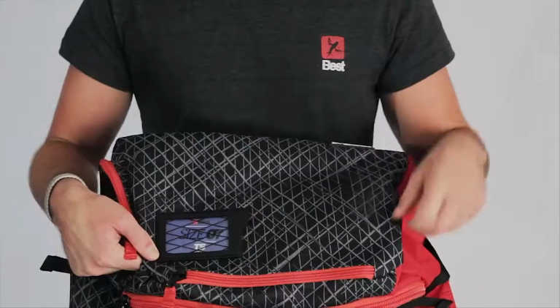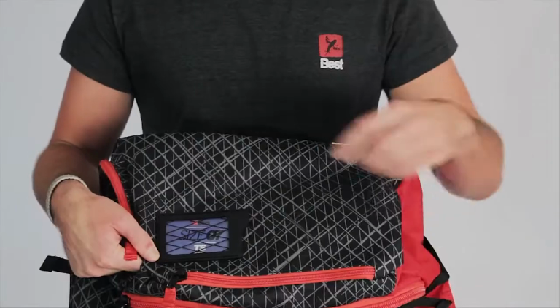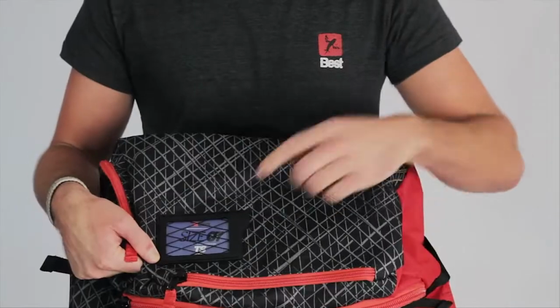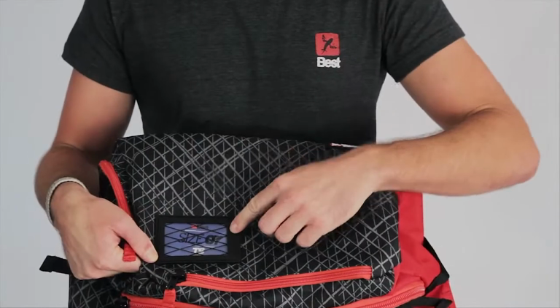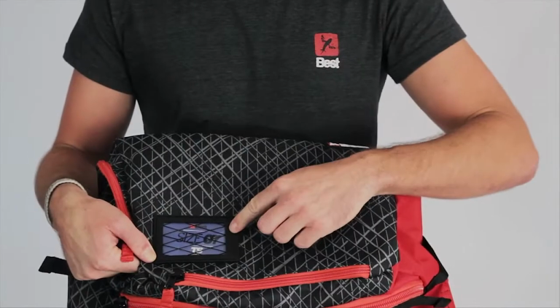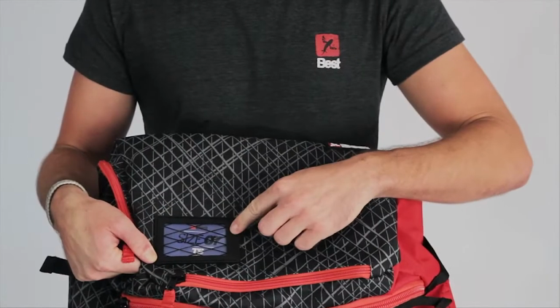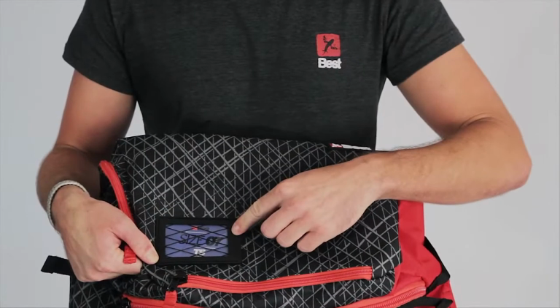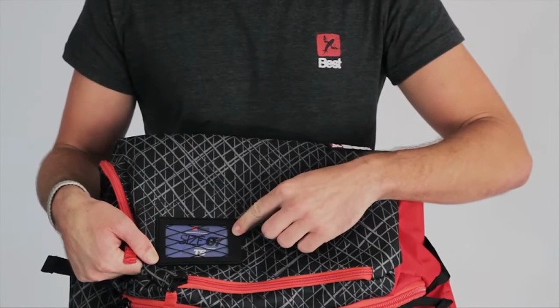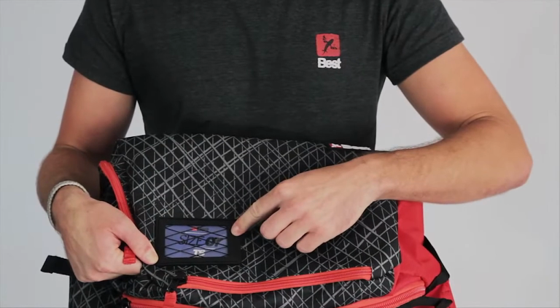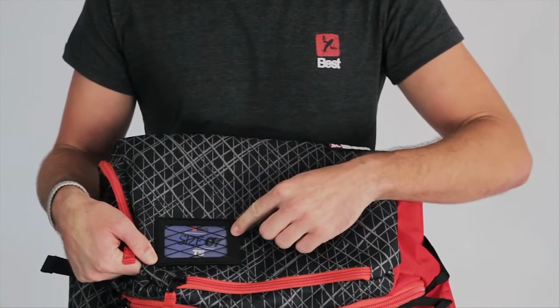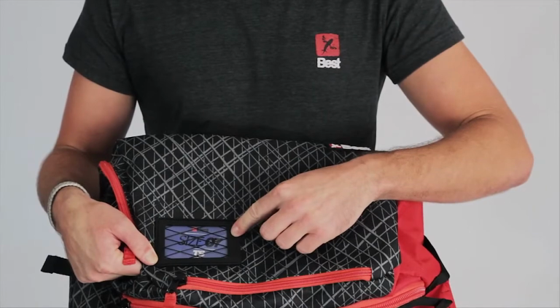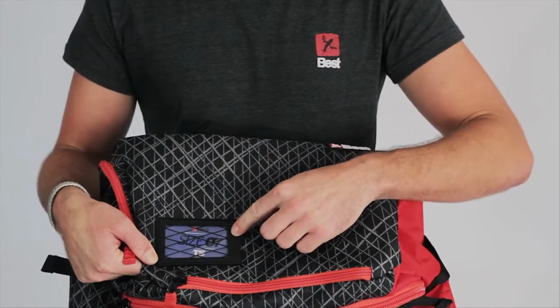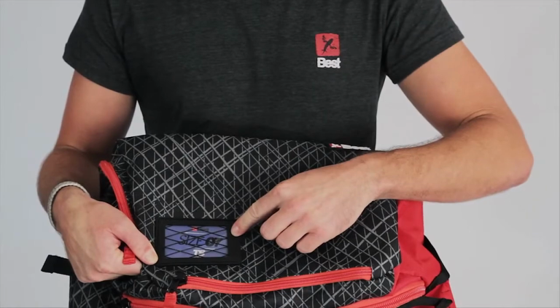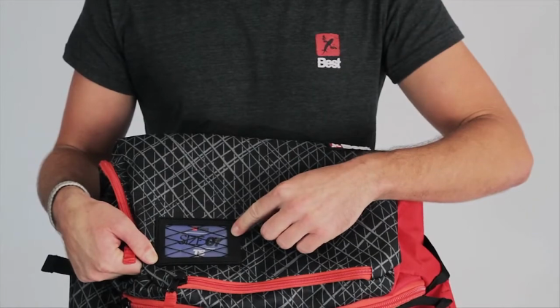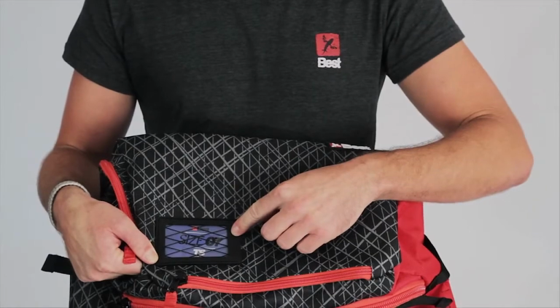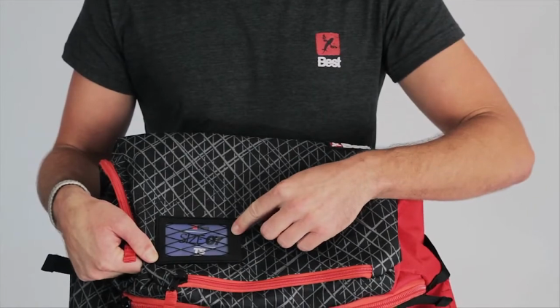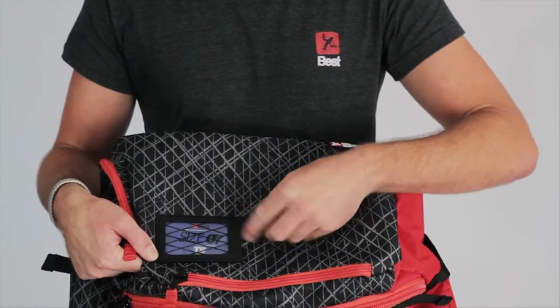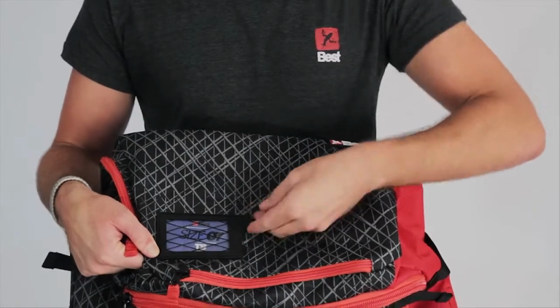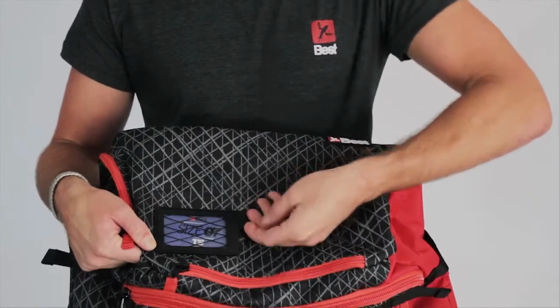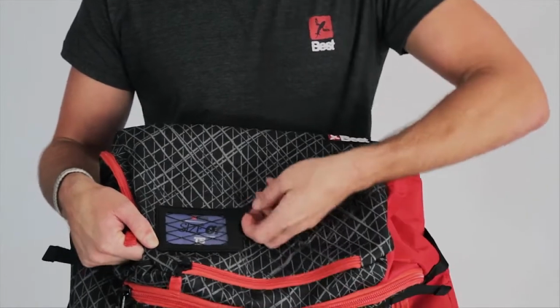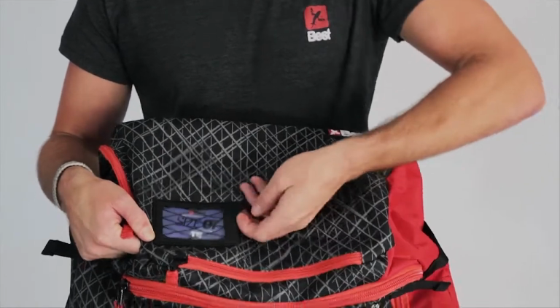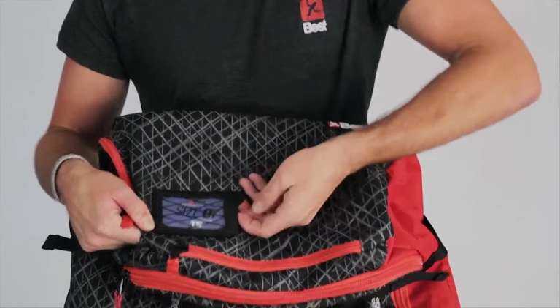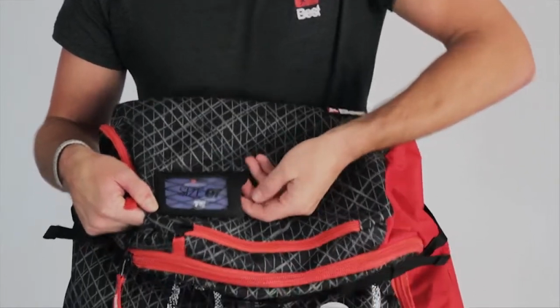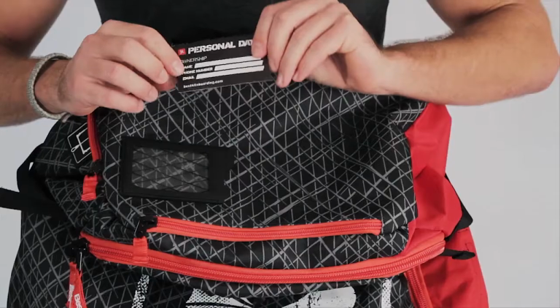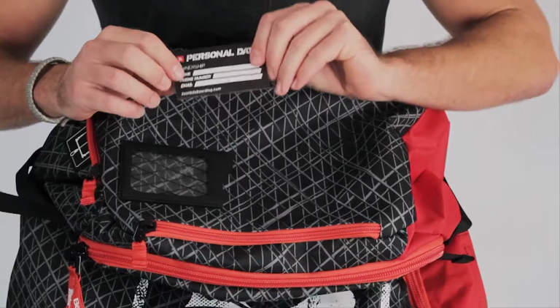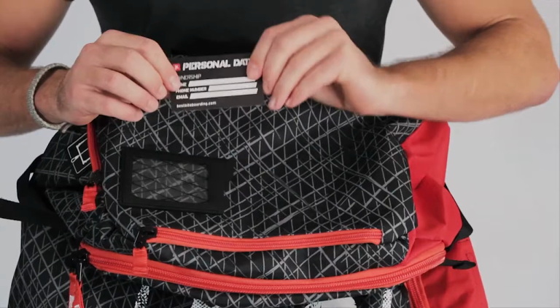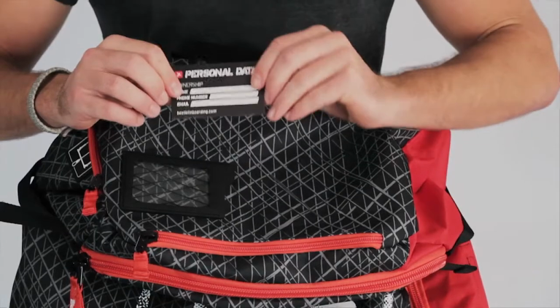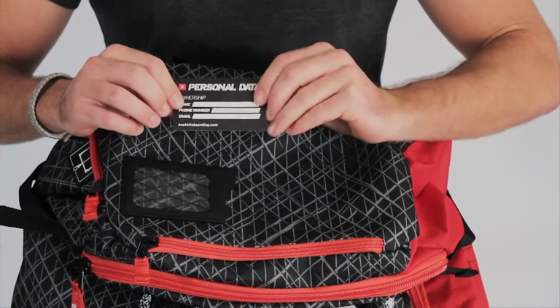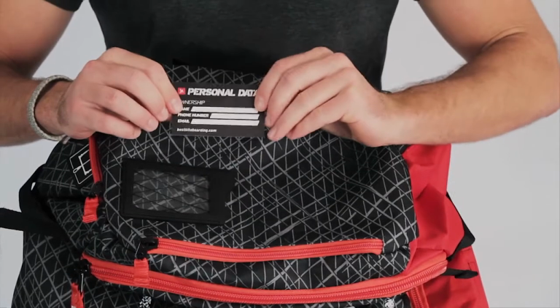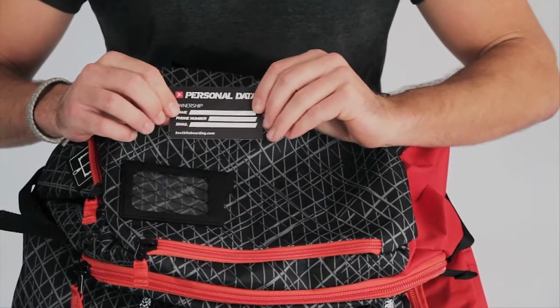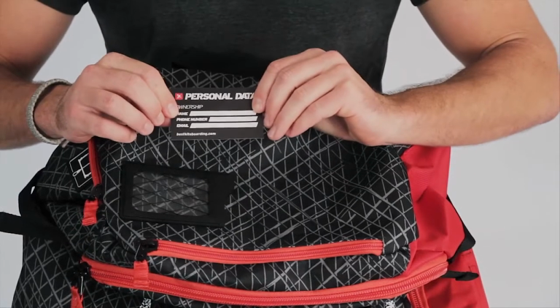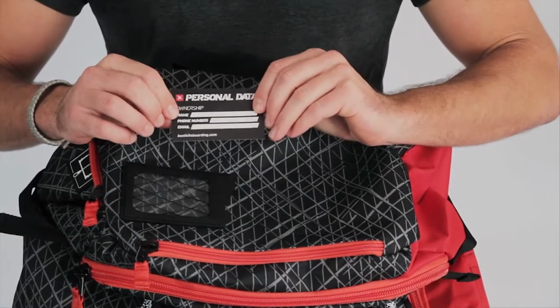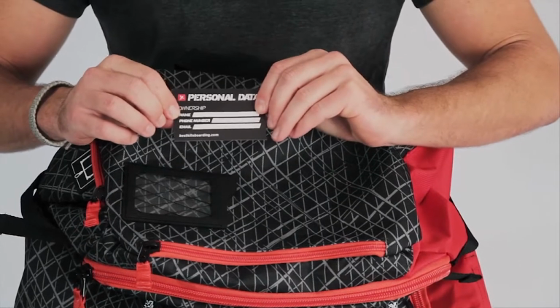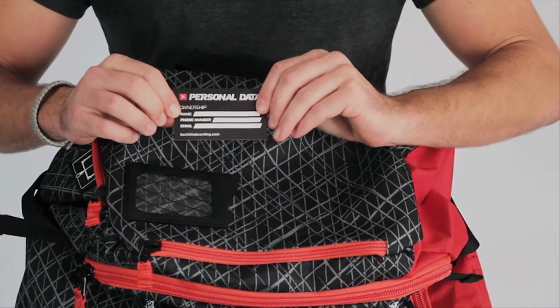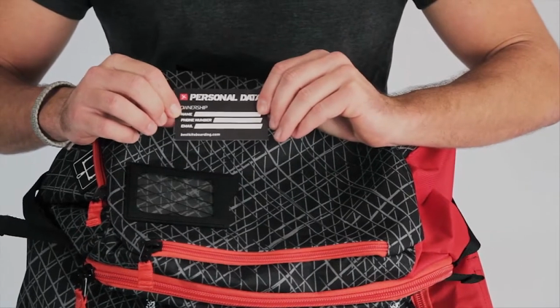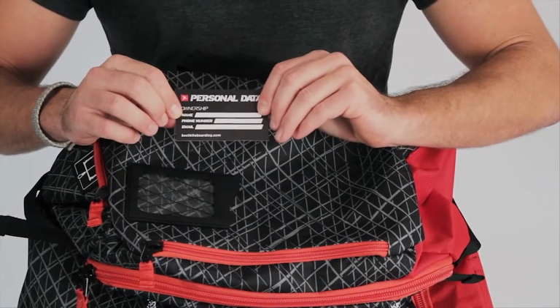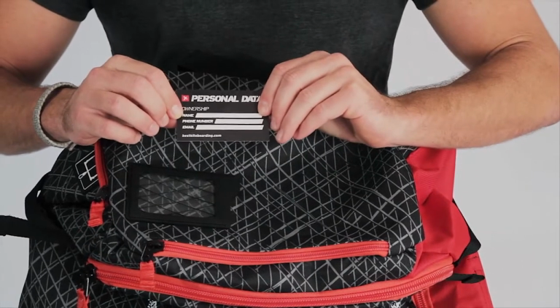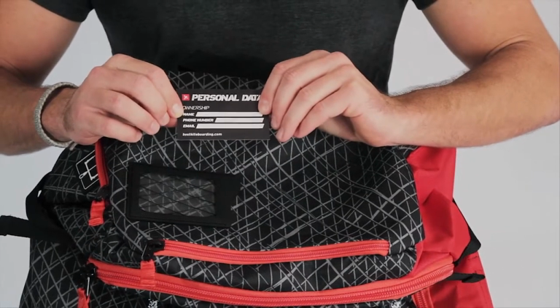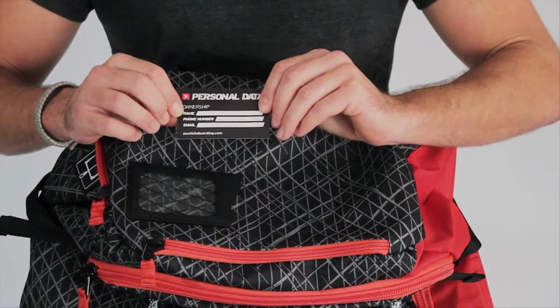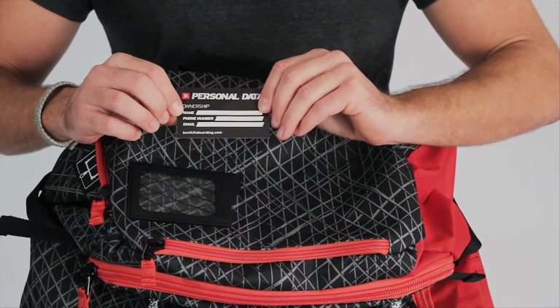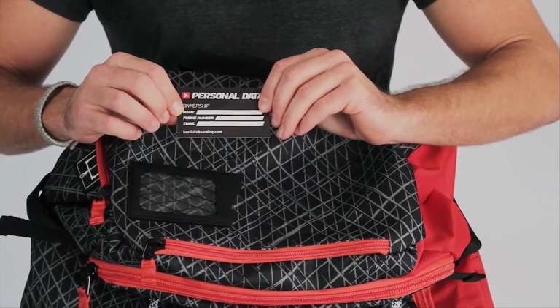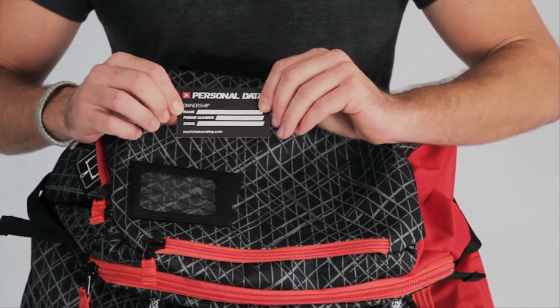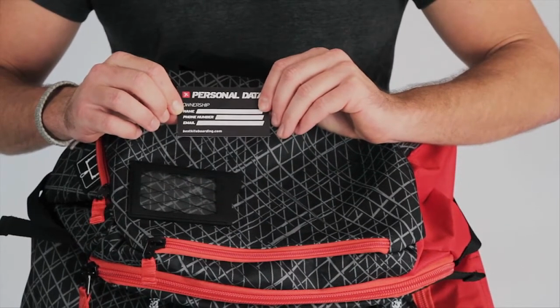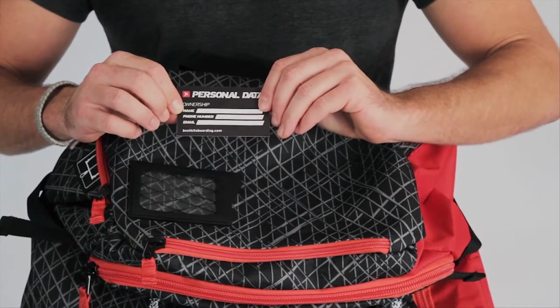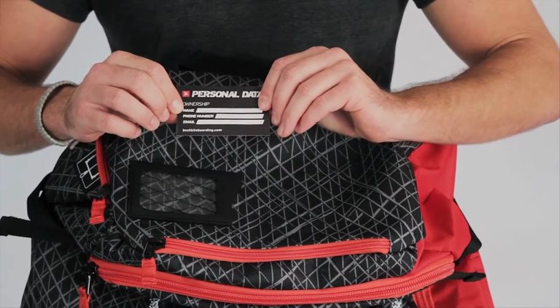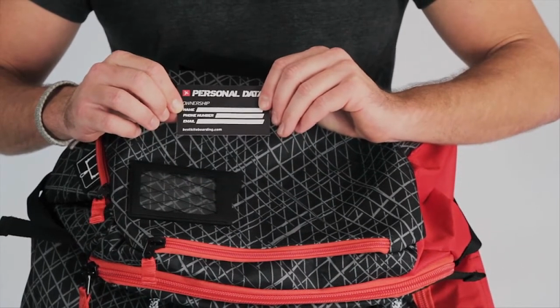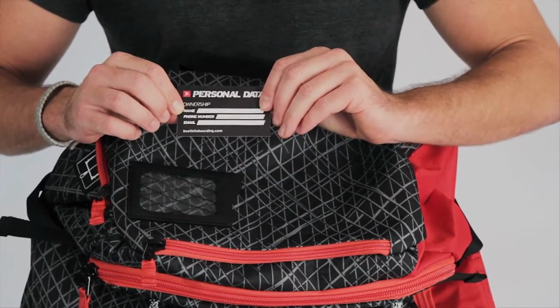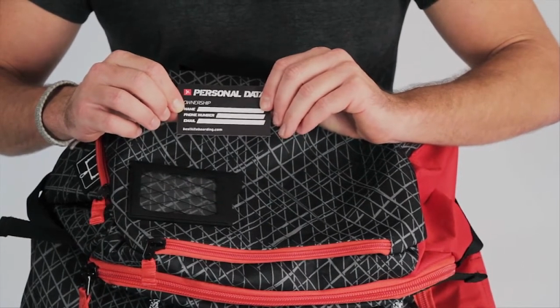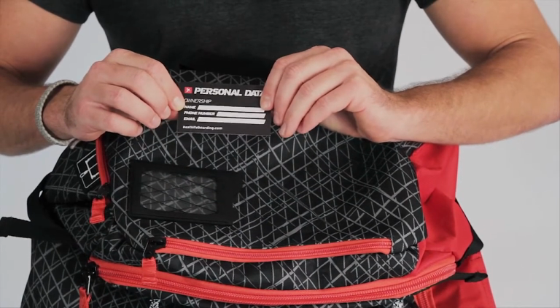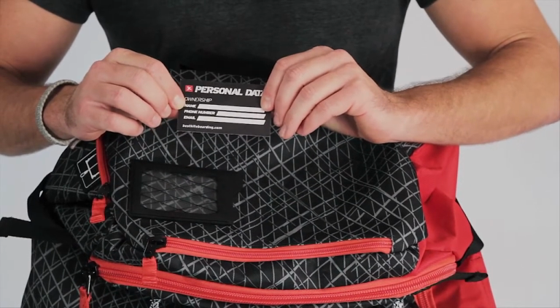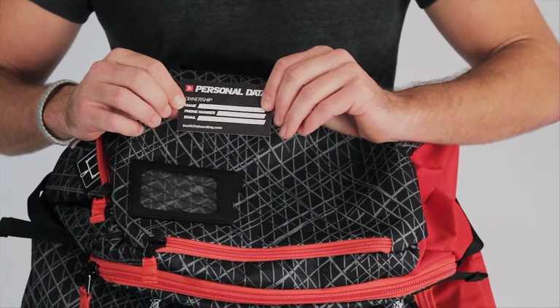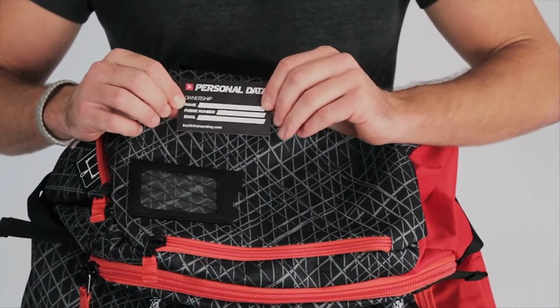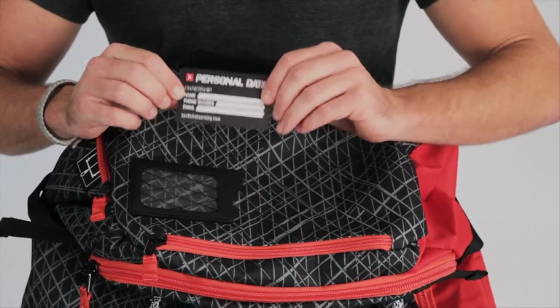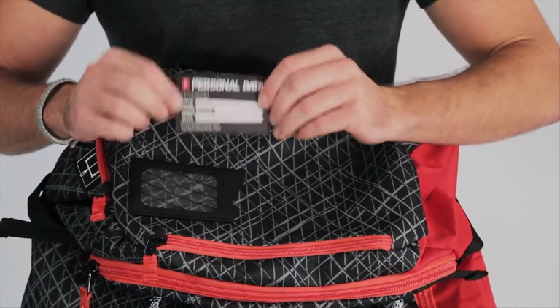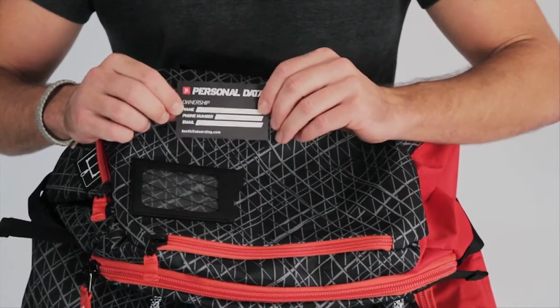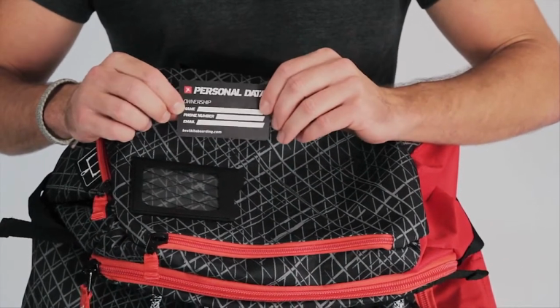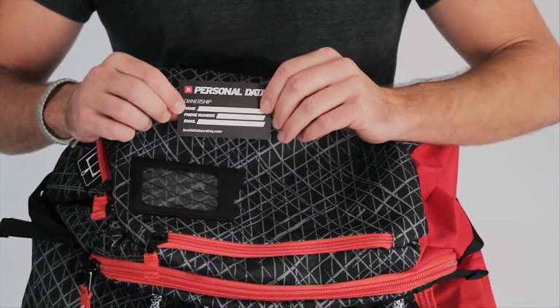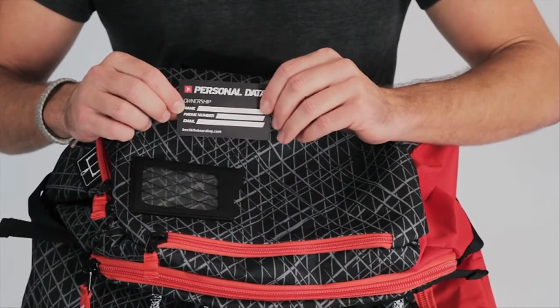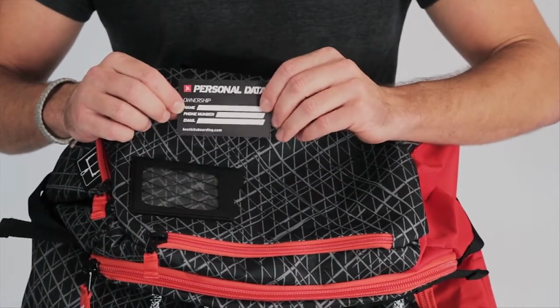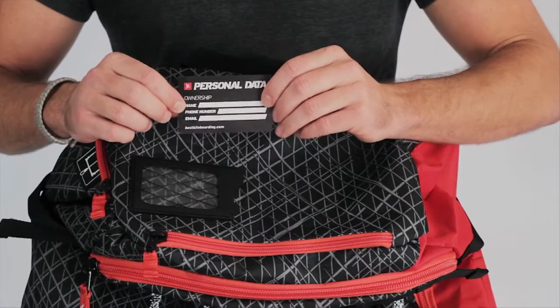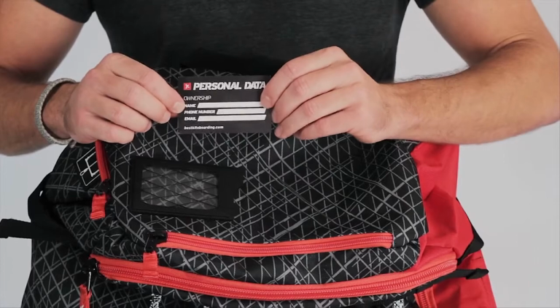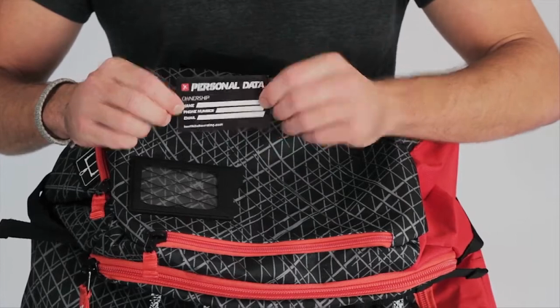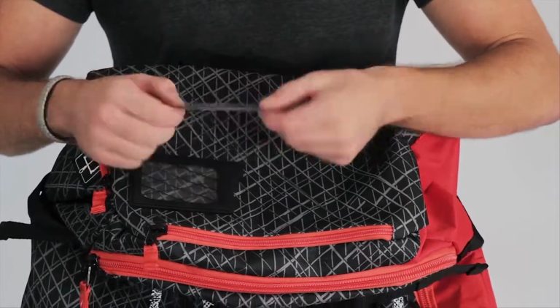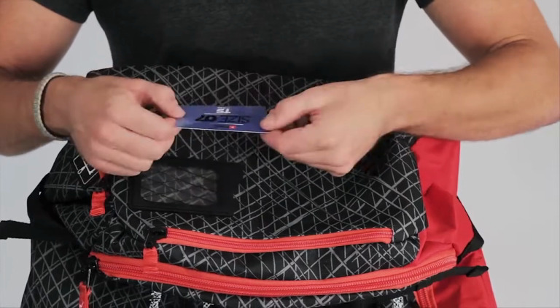You can always find the size of your kite right here on the top. You're also going to have a place to put your personal information, including your name, phone number, and email, in case you ever leave your bag at the beach.